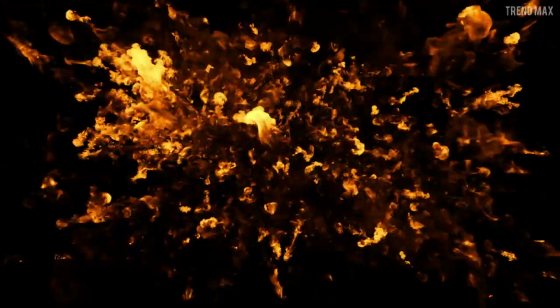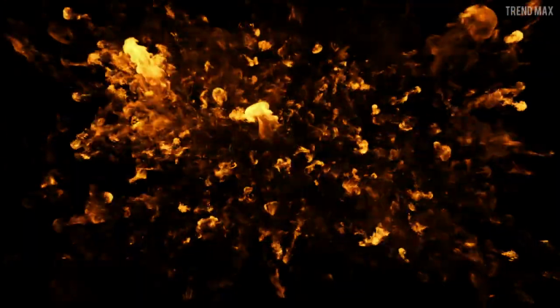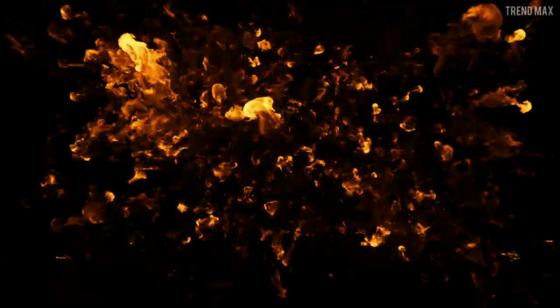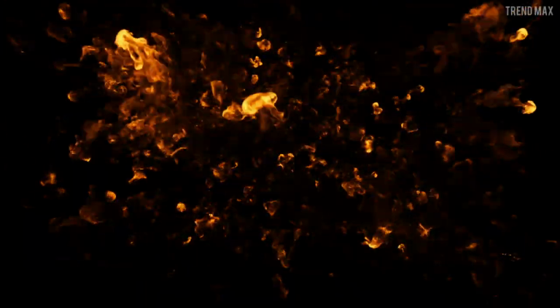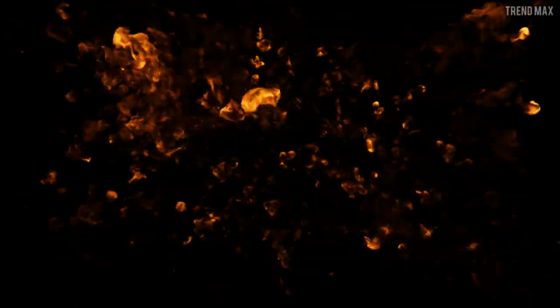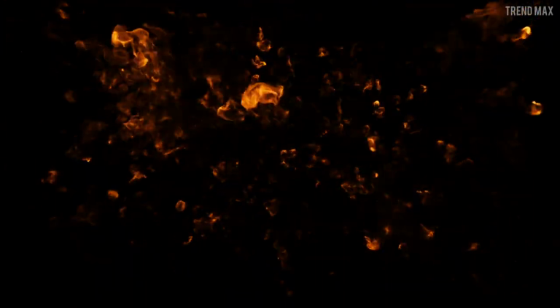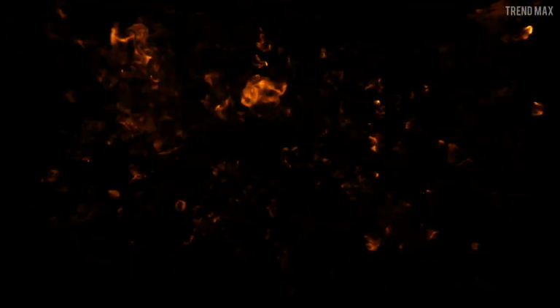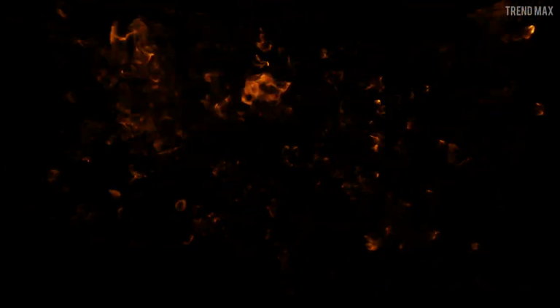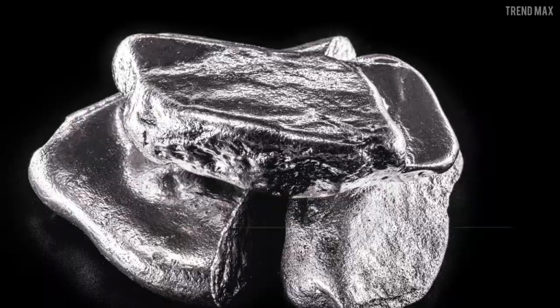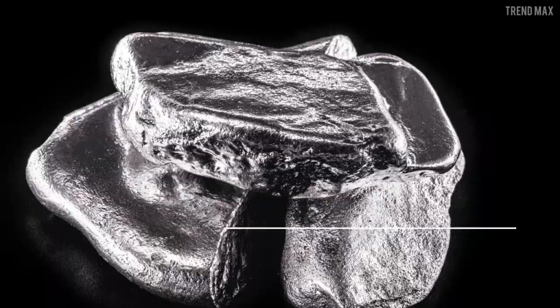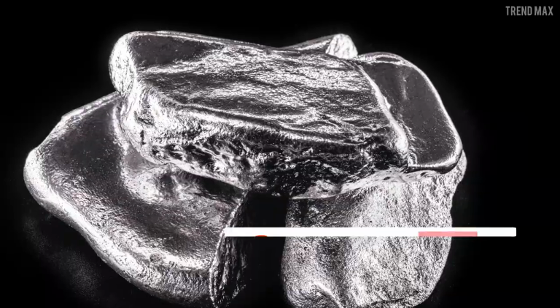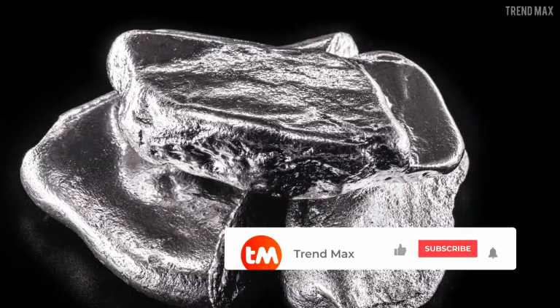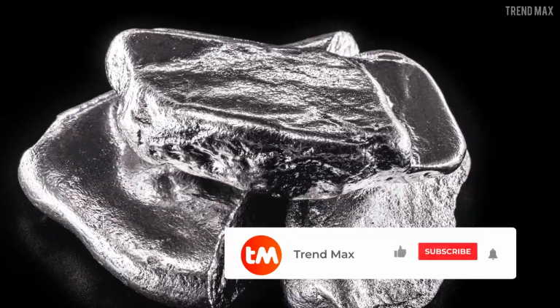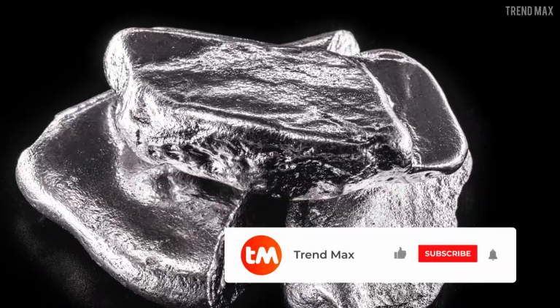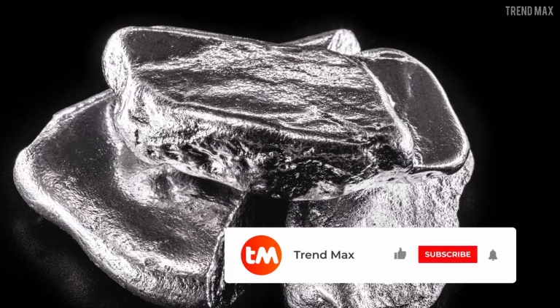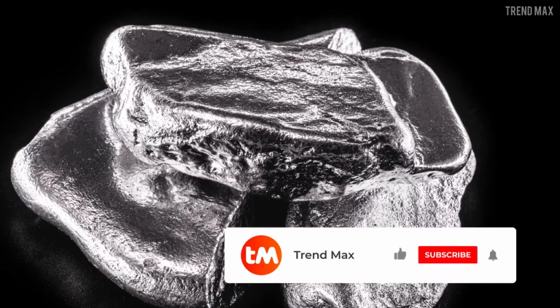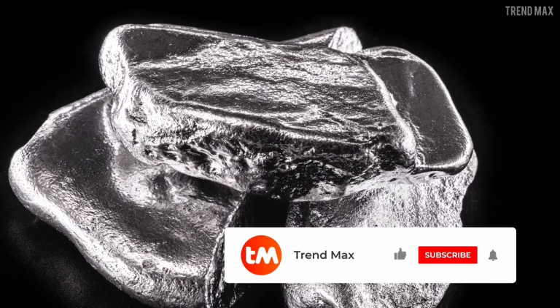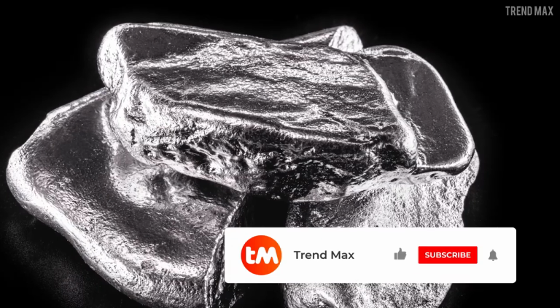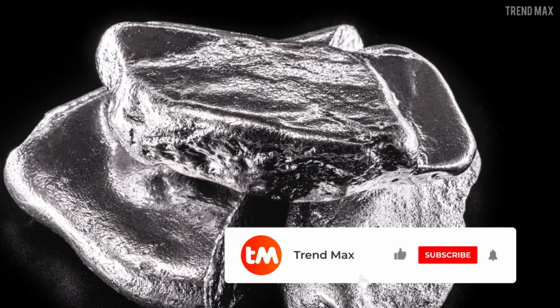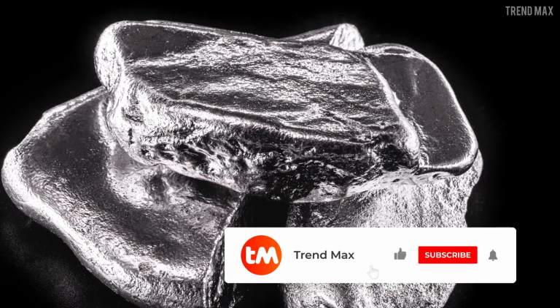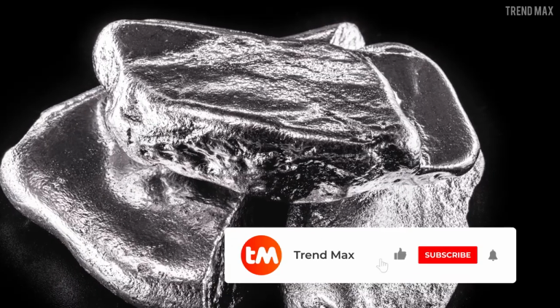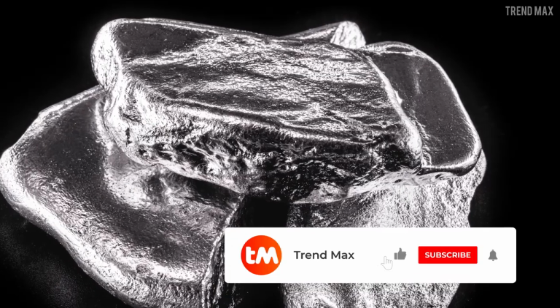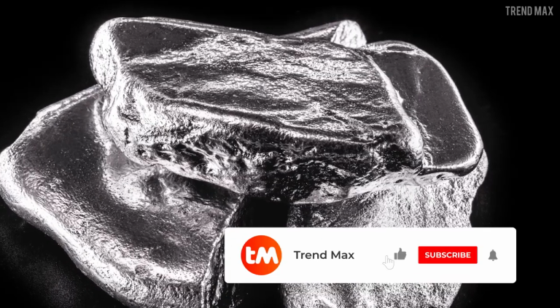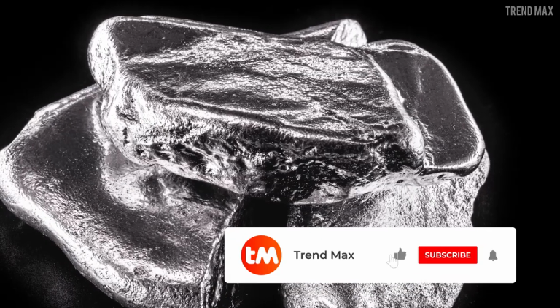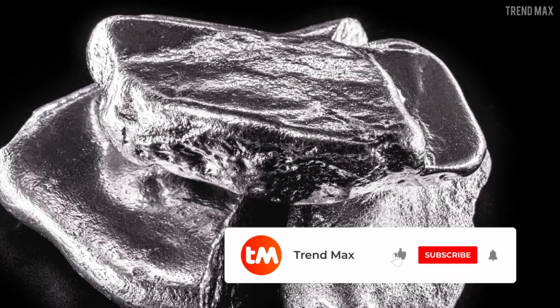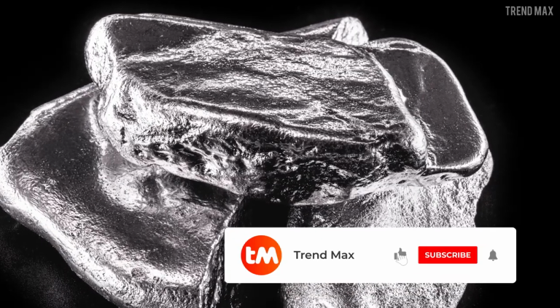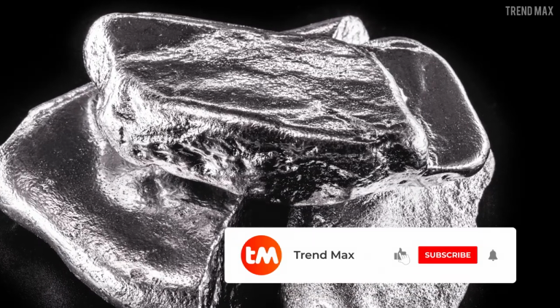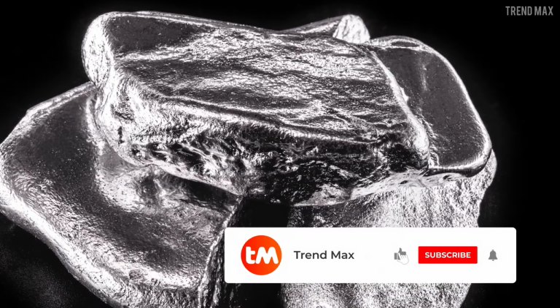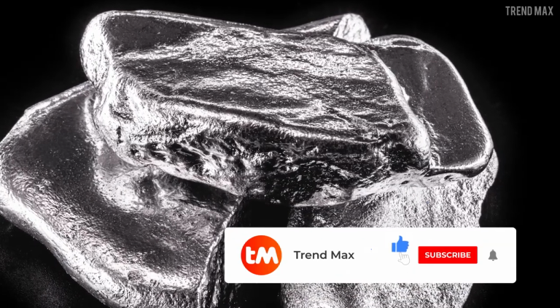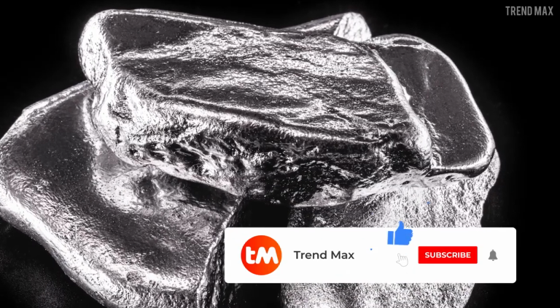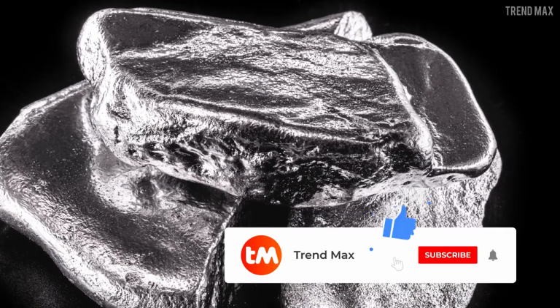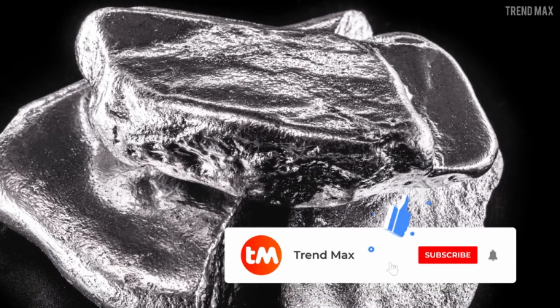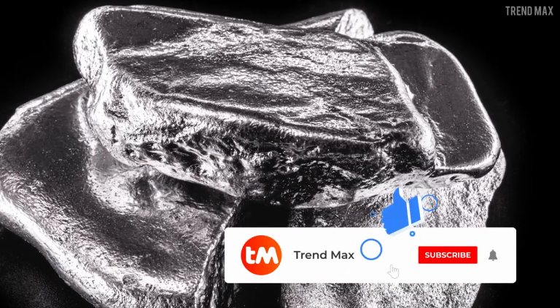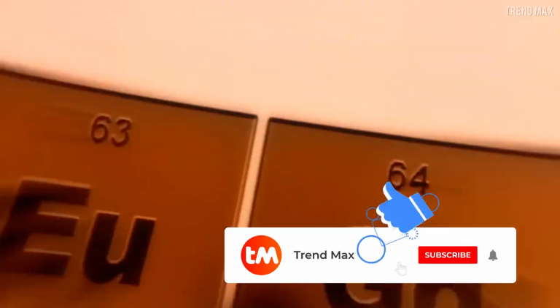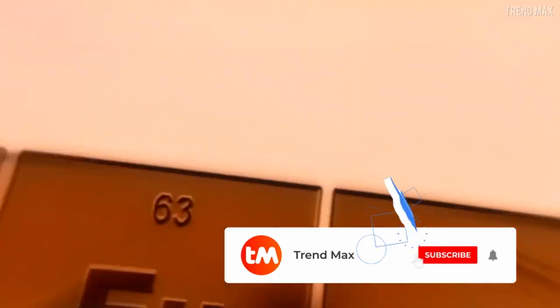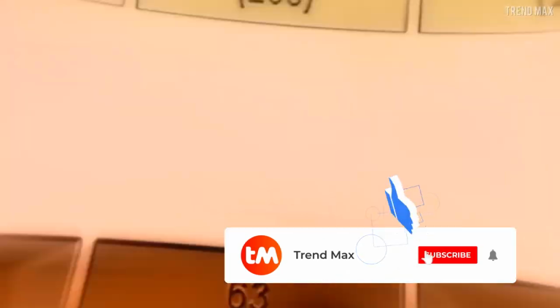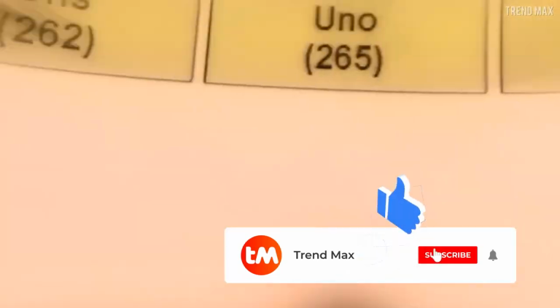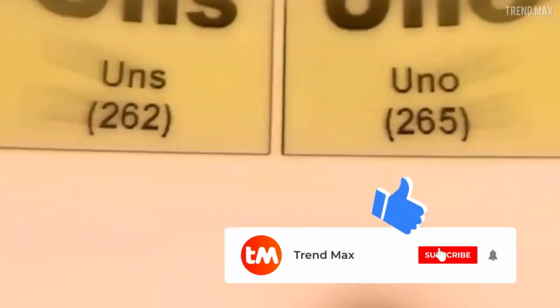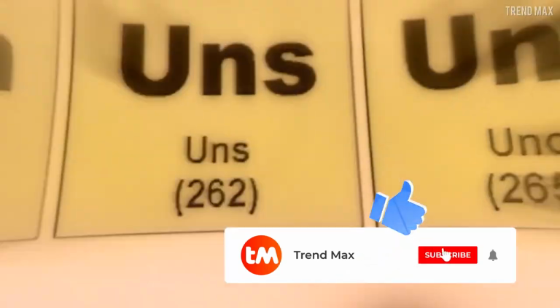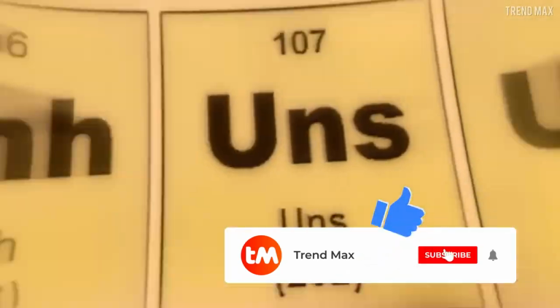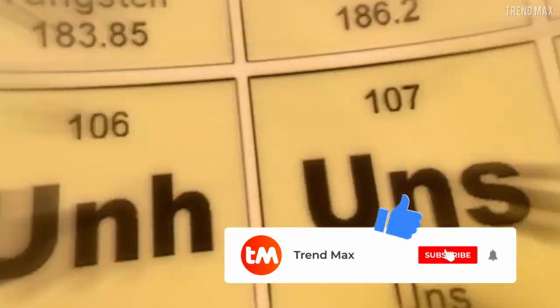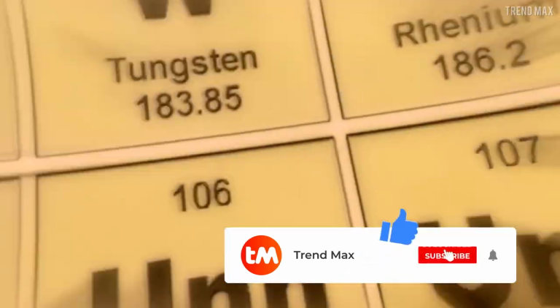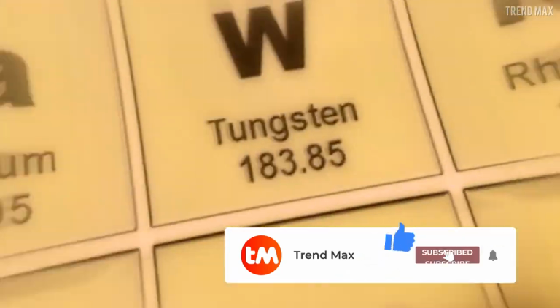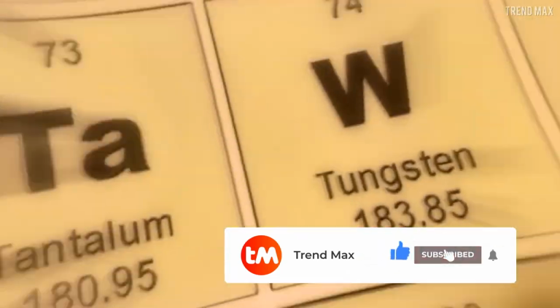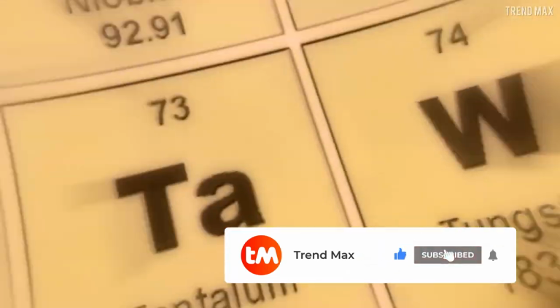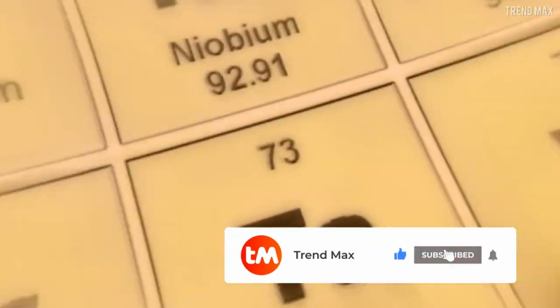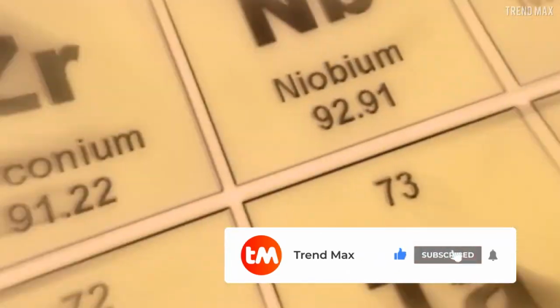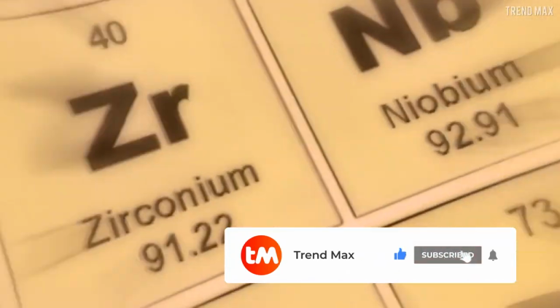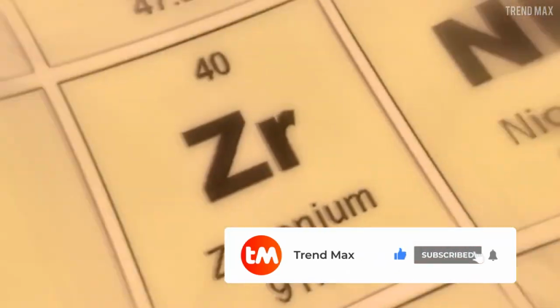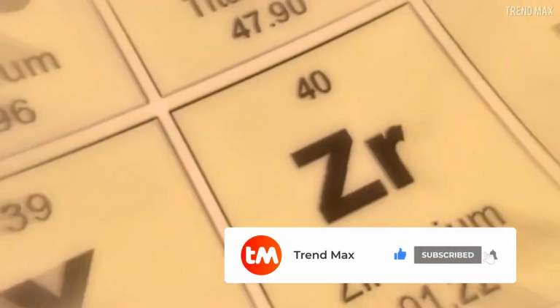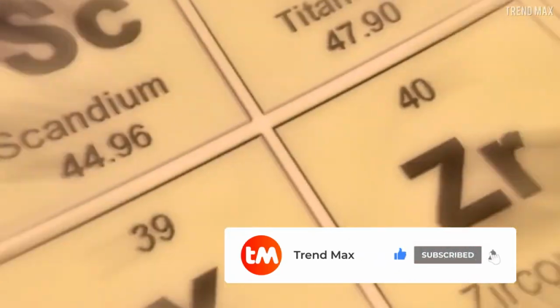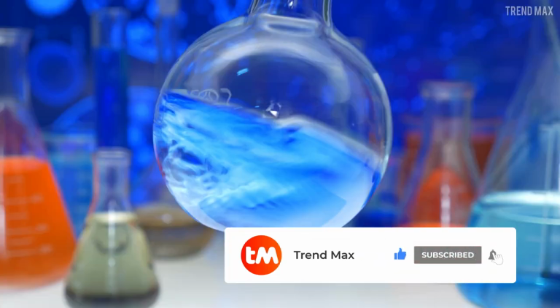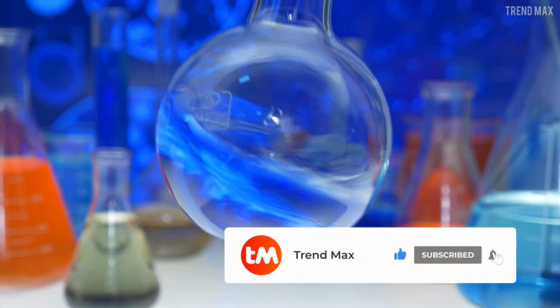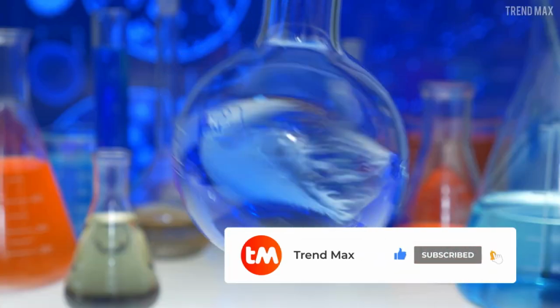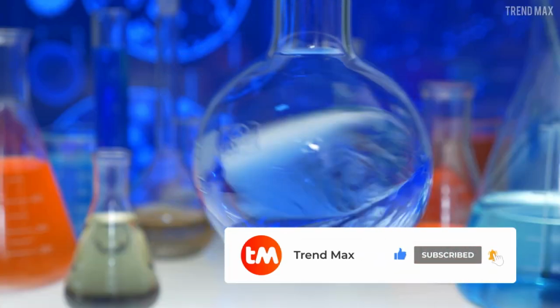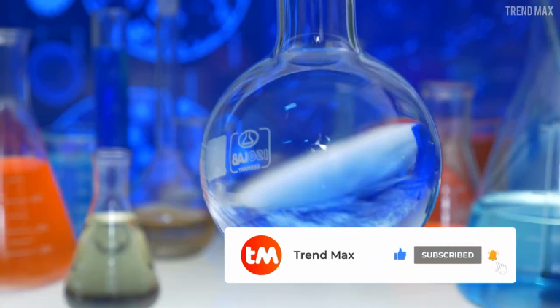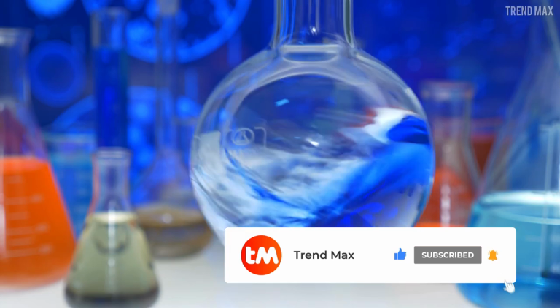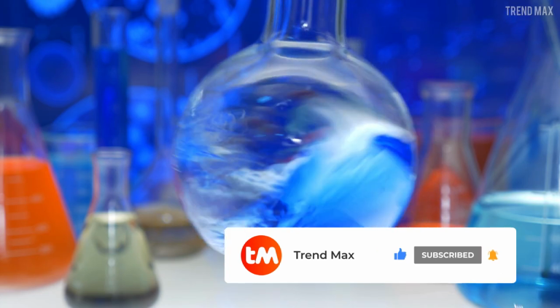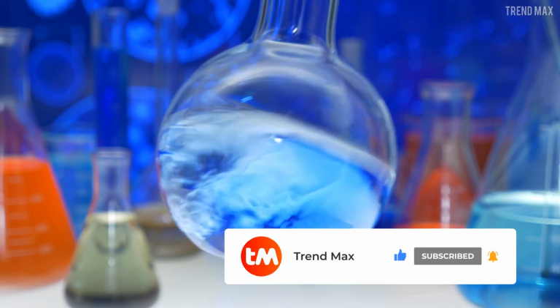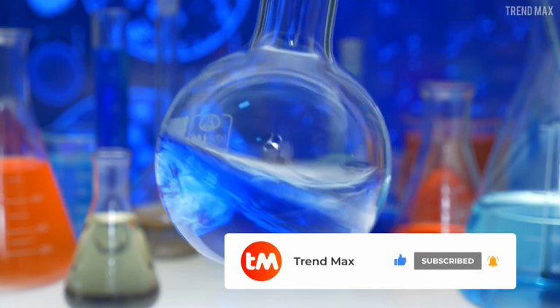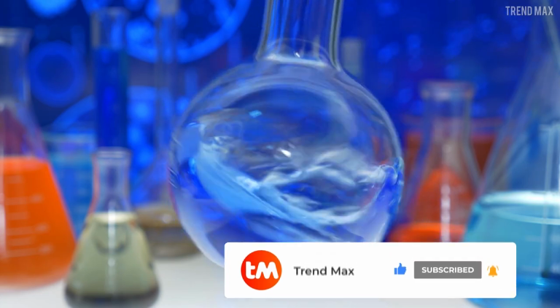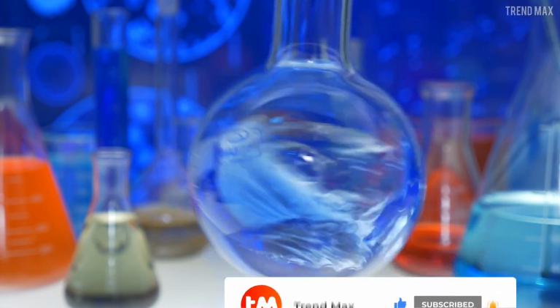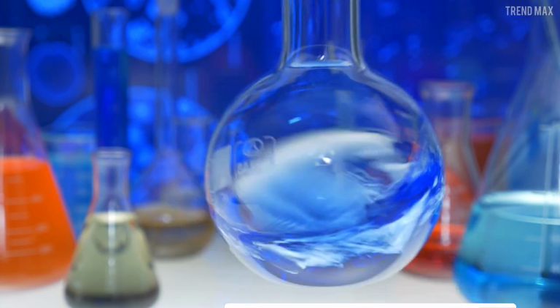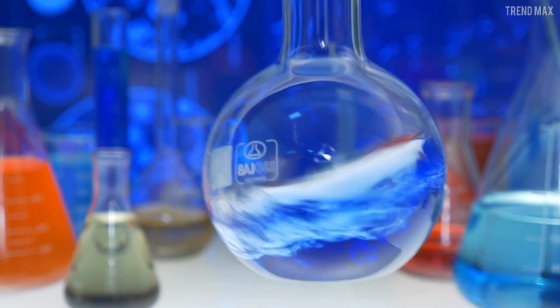This world is full of unusual surprises, don't you think? If you liked all these elements as much as I did, don't forget to like the video and subscribe for more interesting content. See ya!